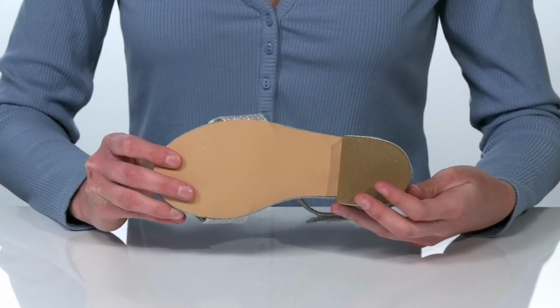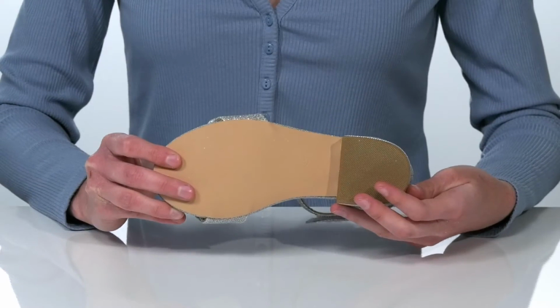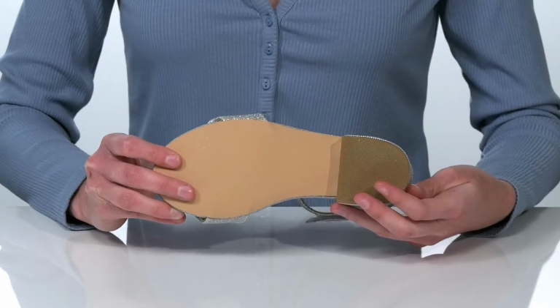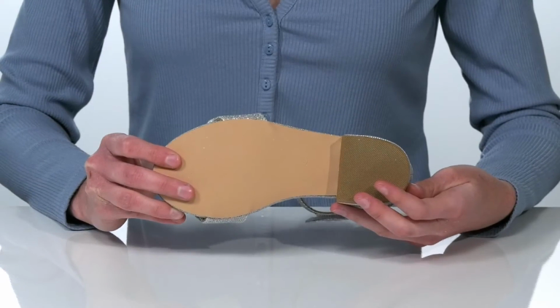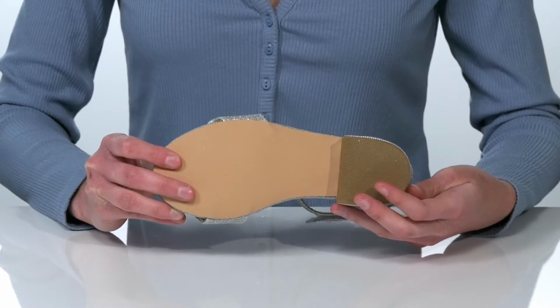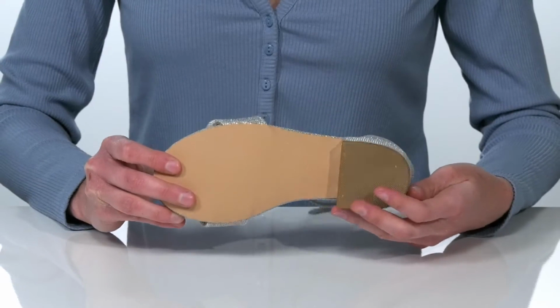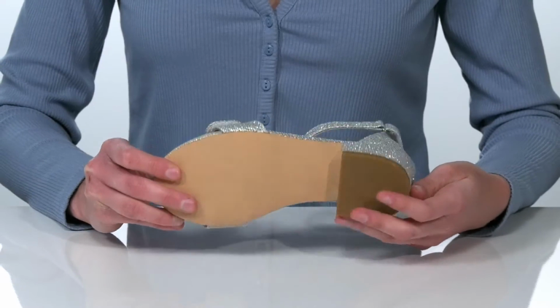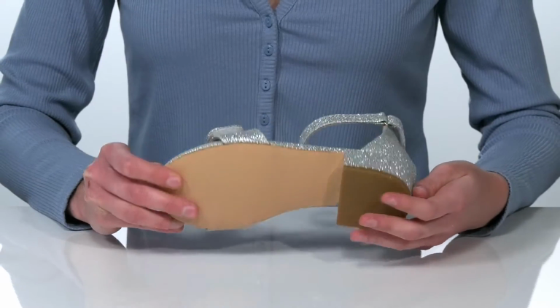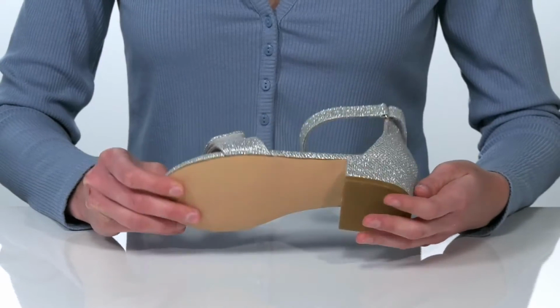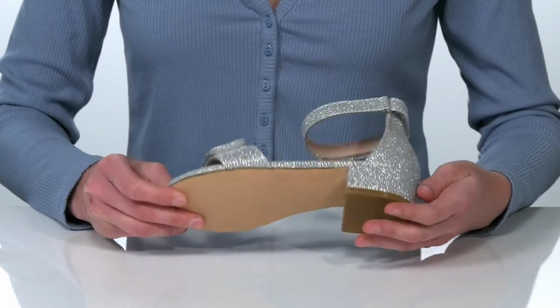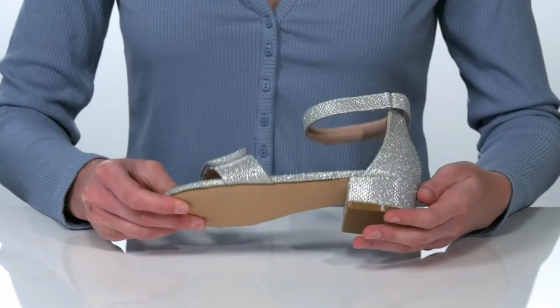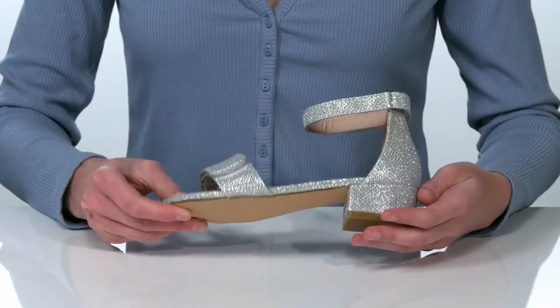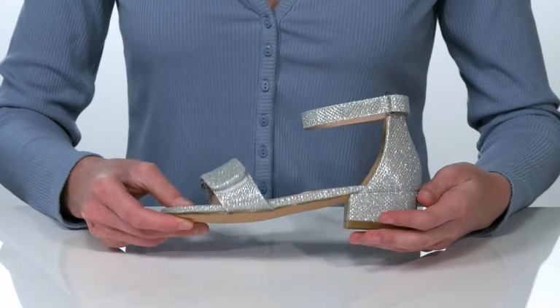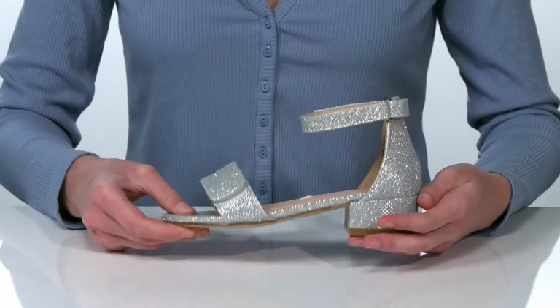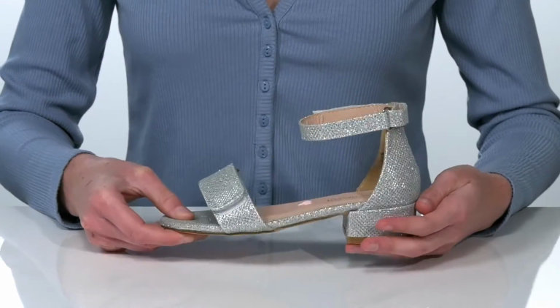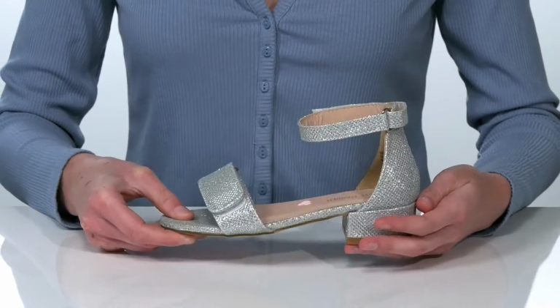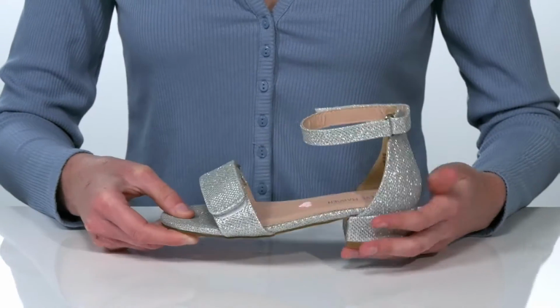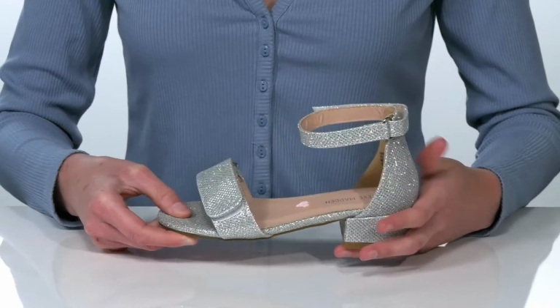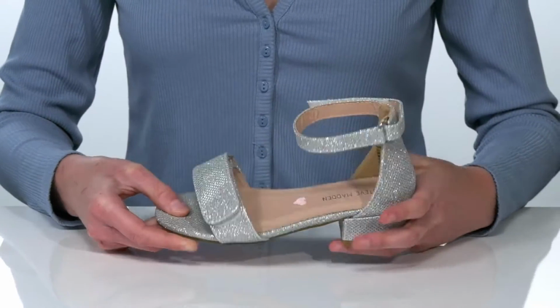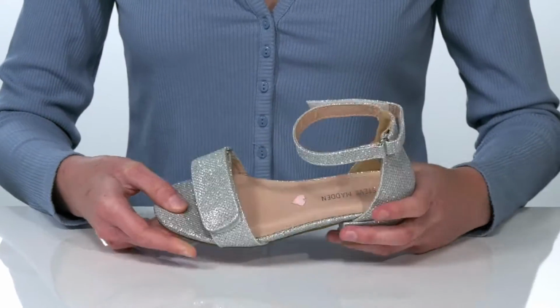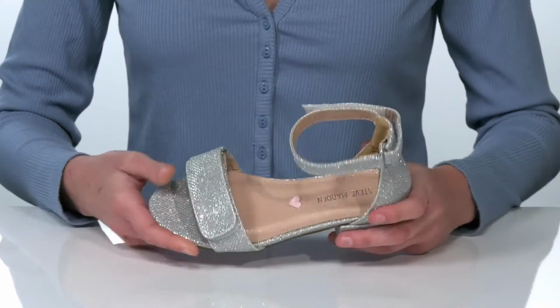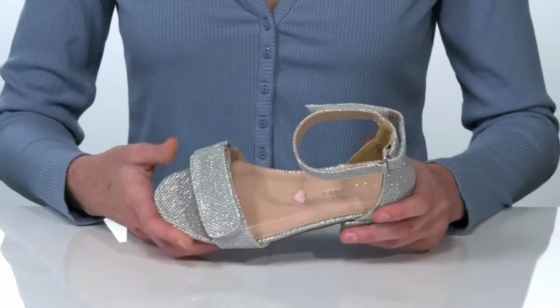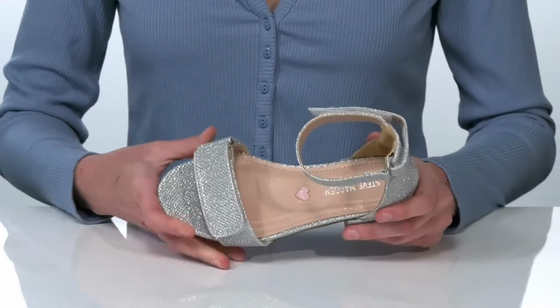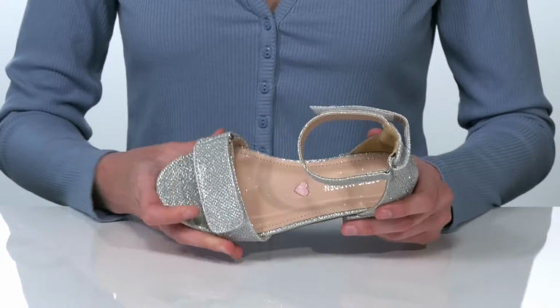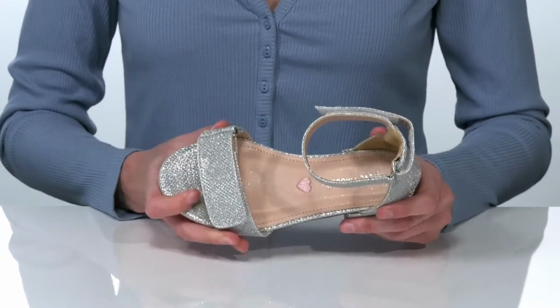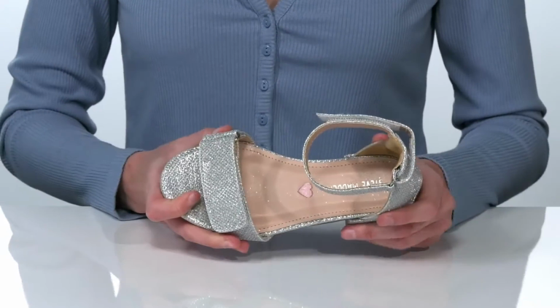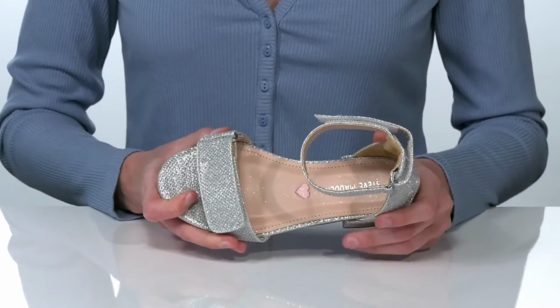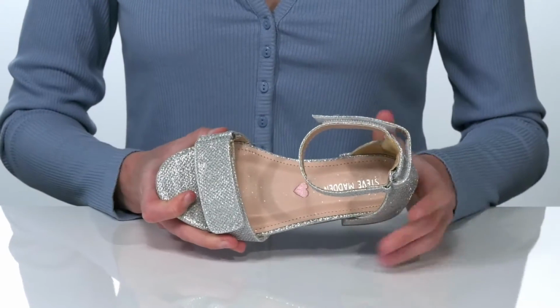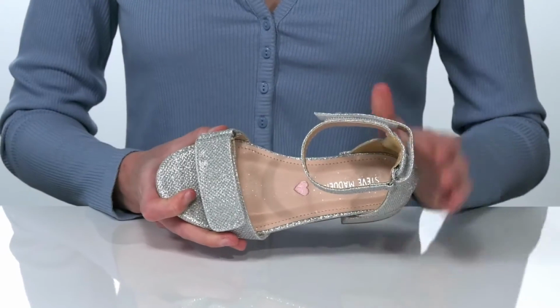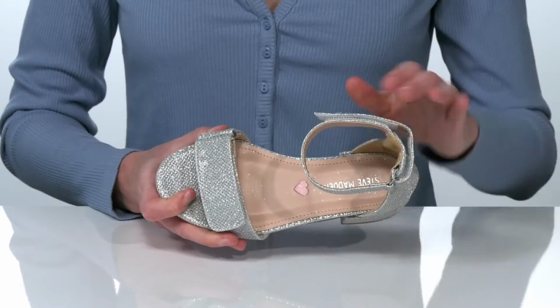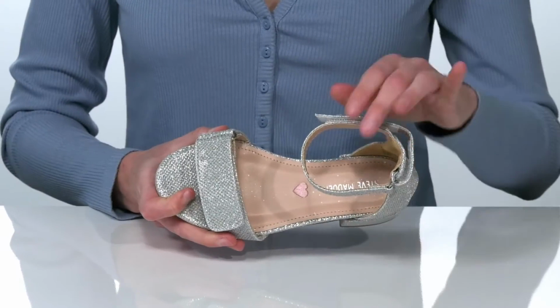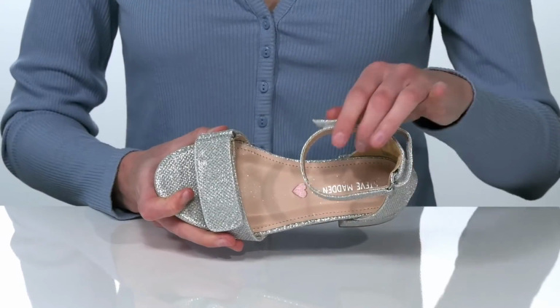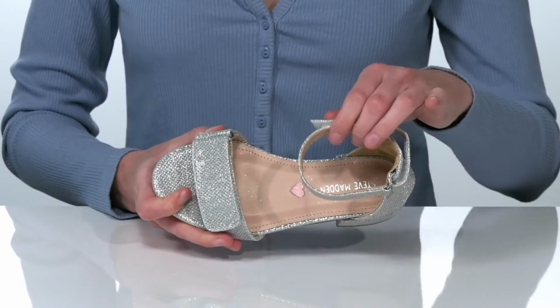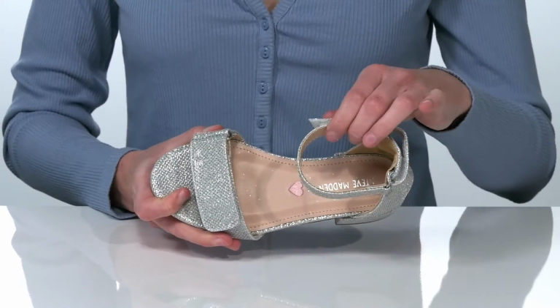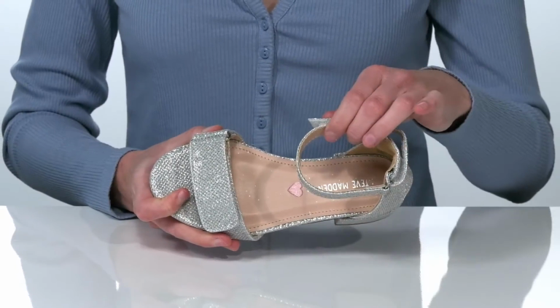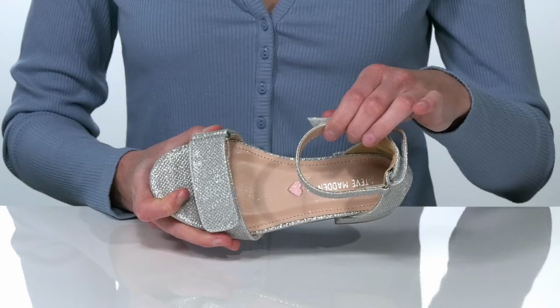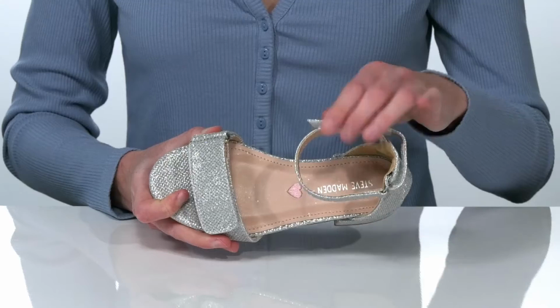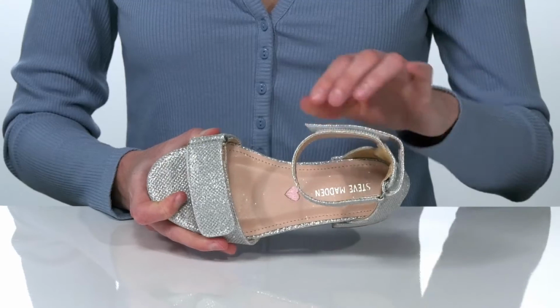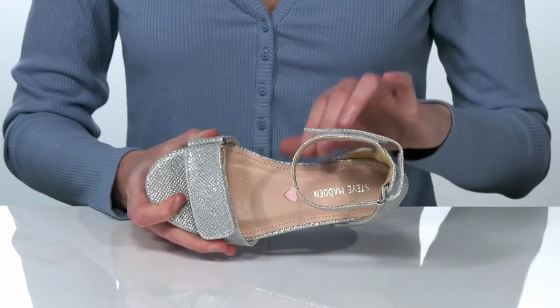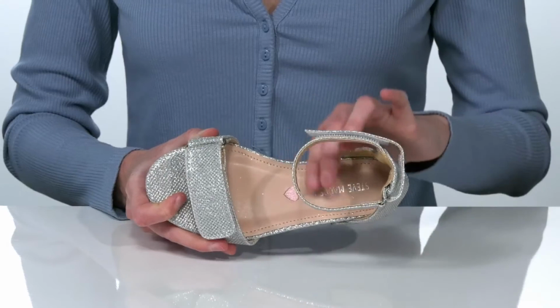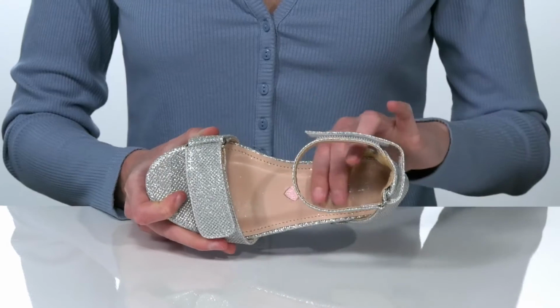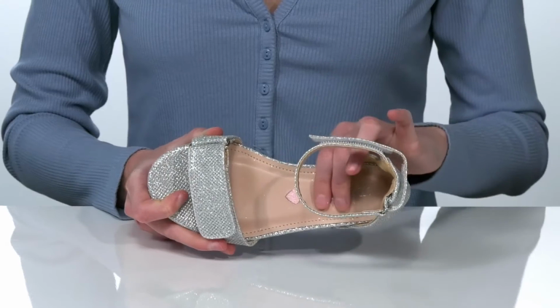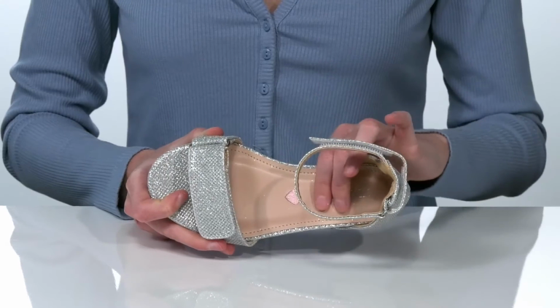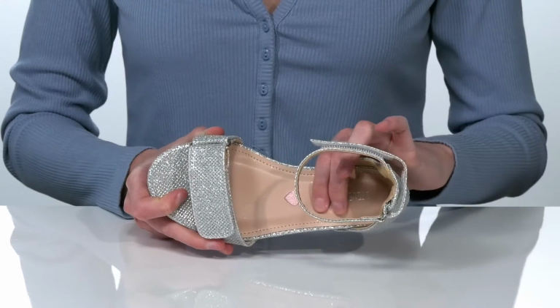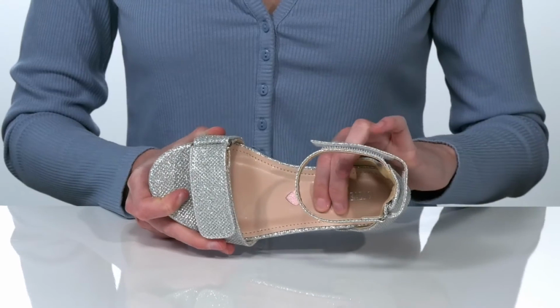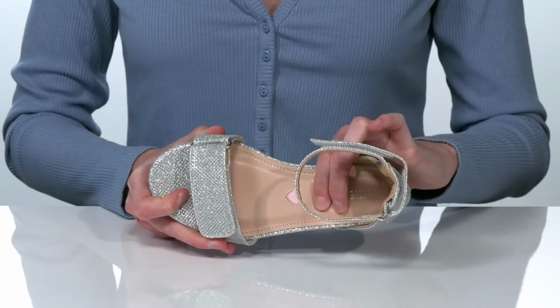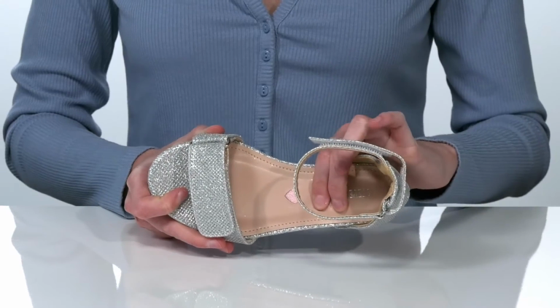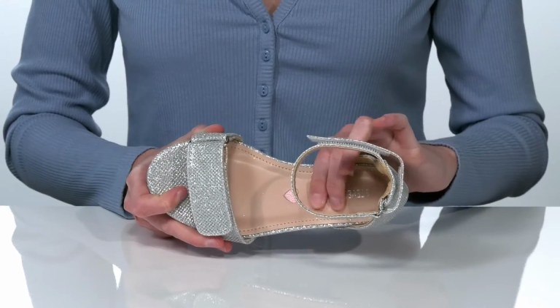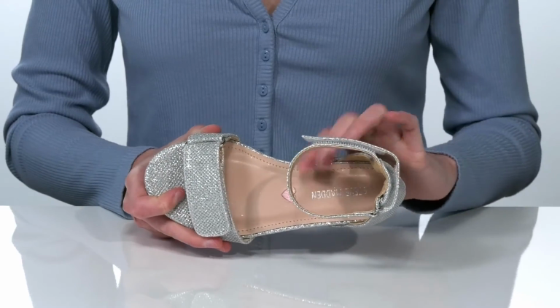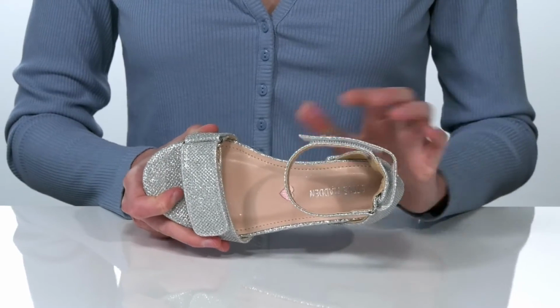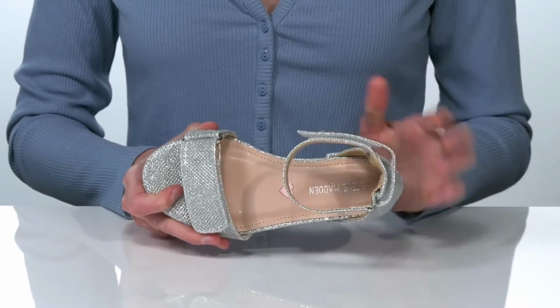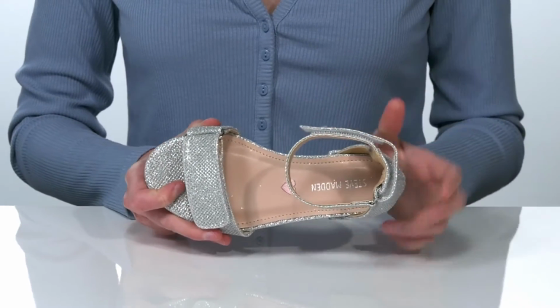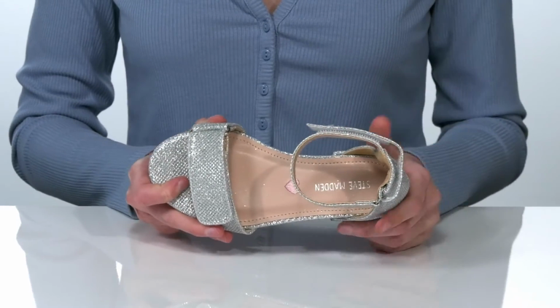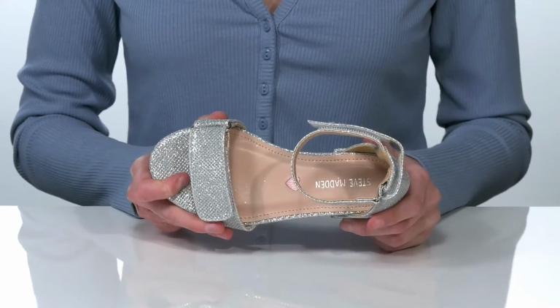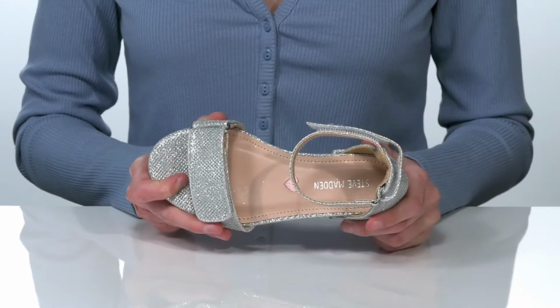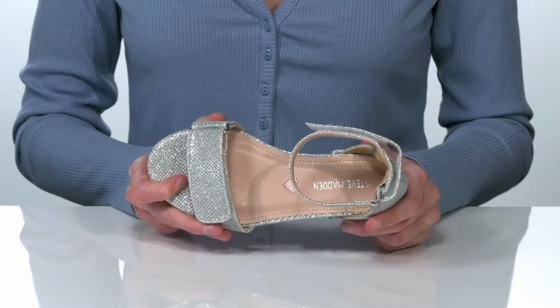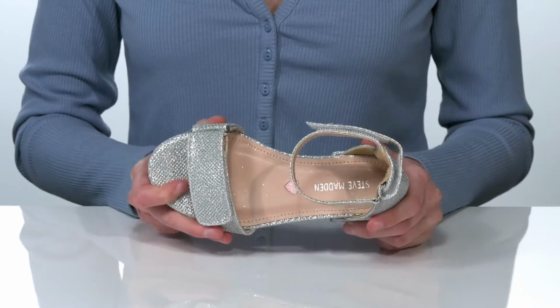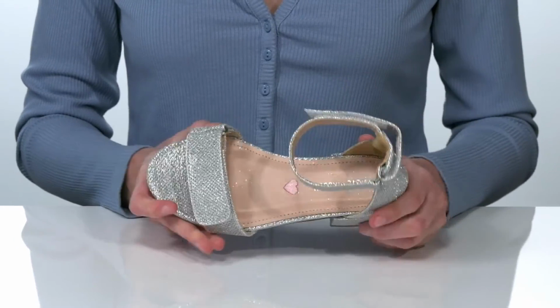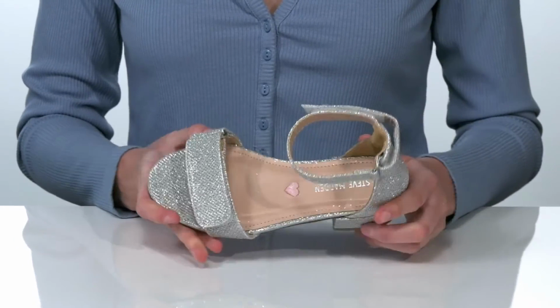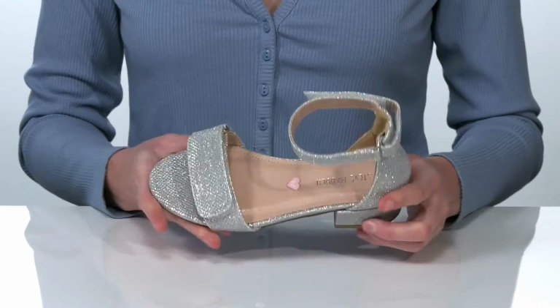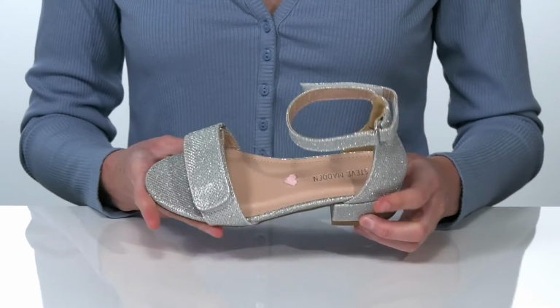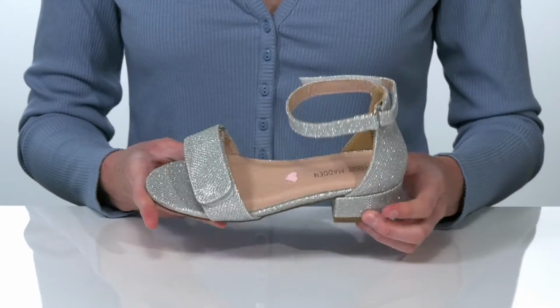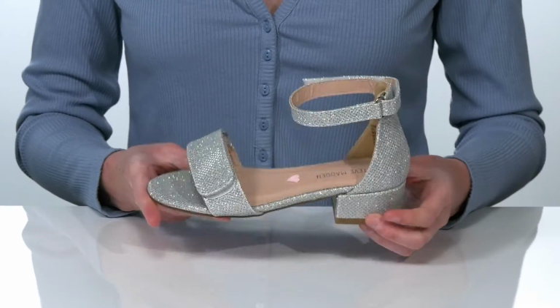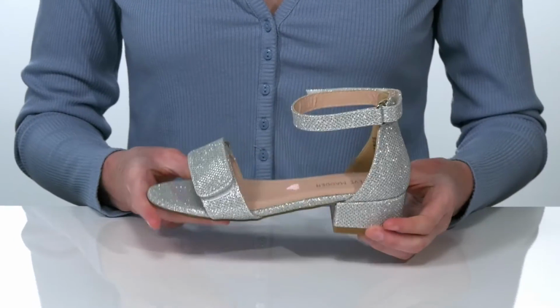they have a textured outsole for traction. Inside, there's a smooth lining and padded footbed to finish it off.